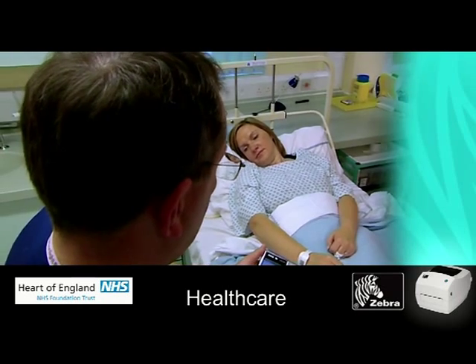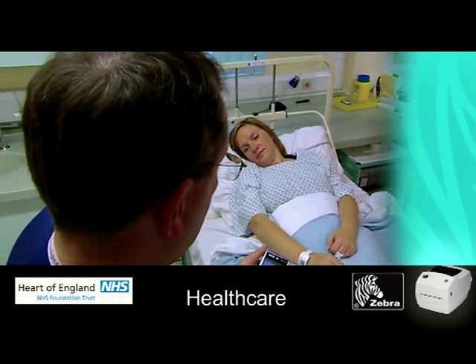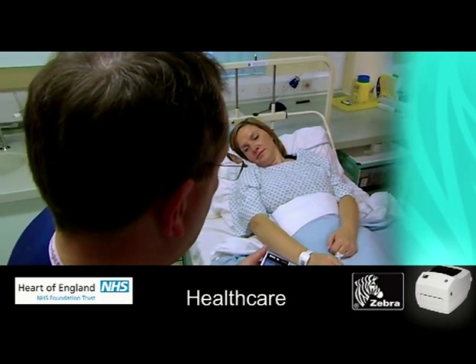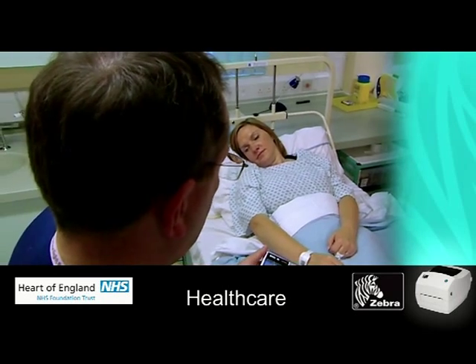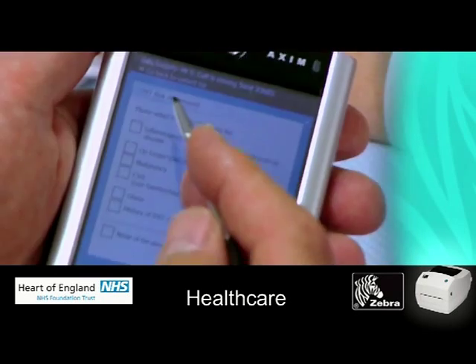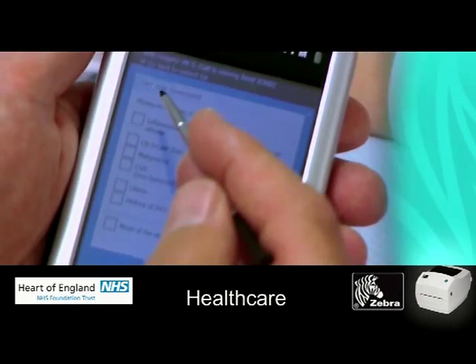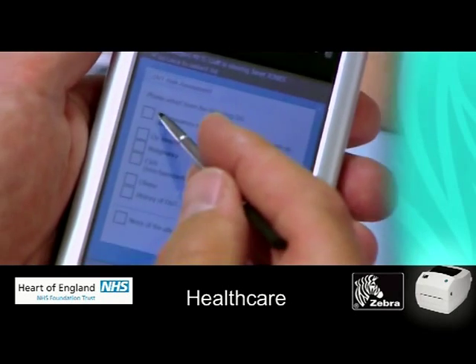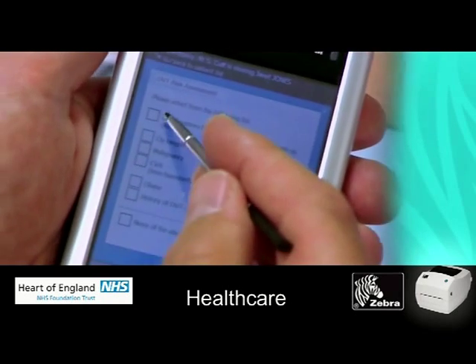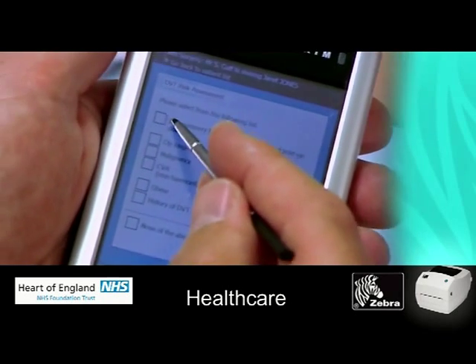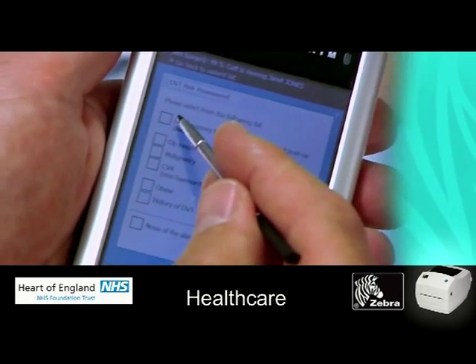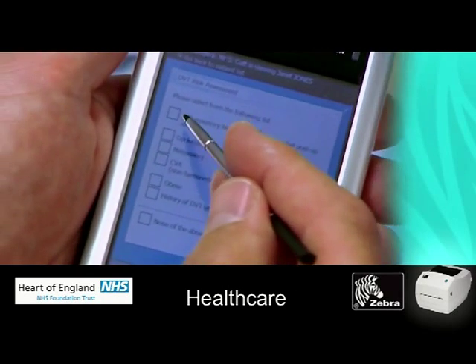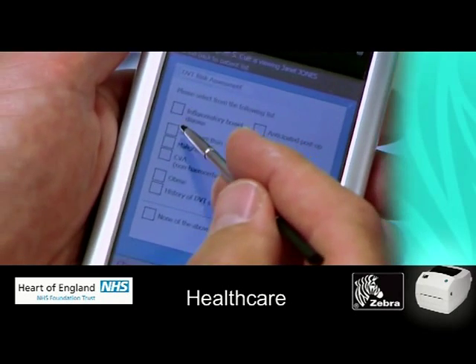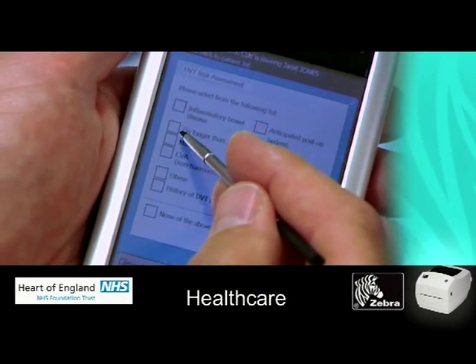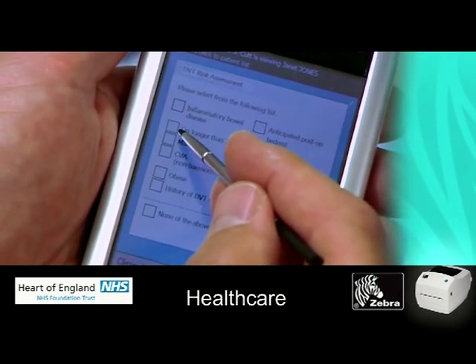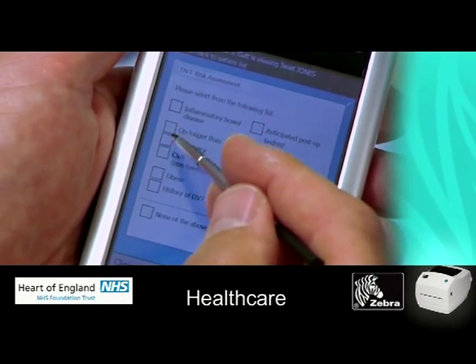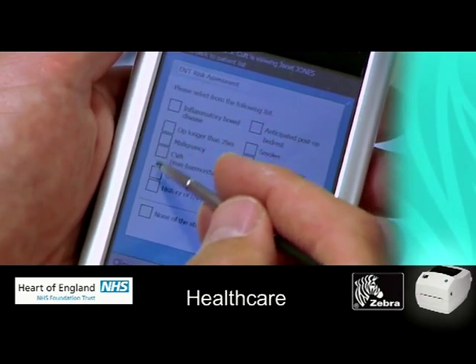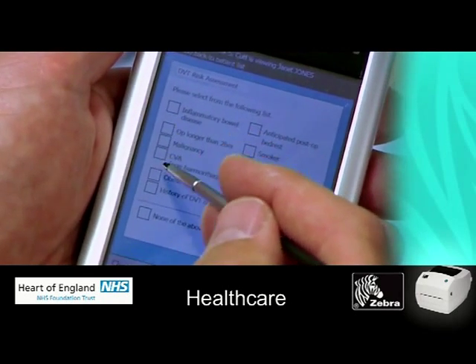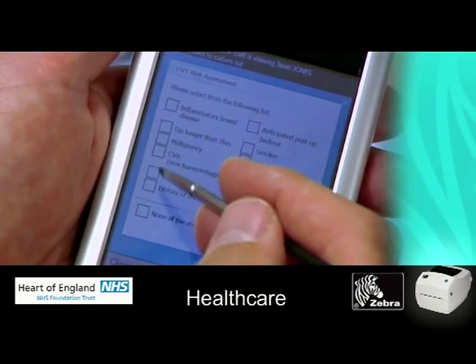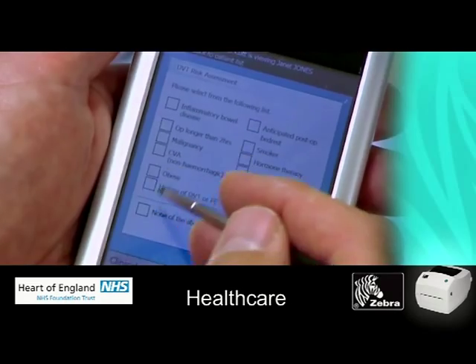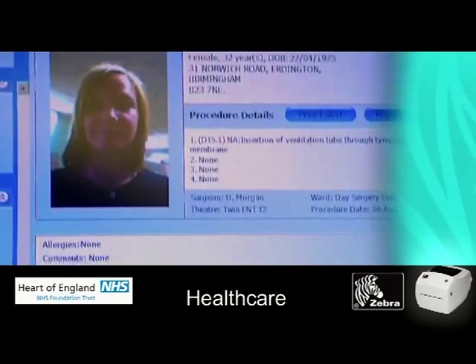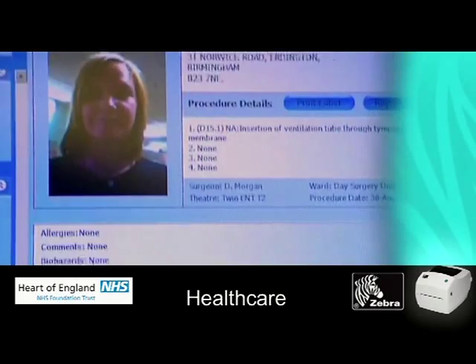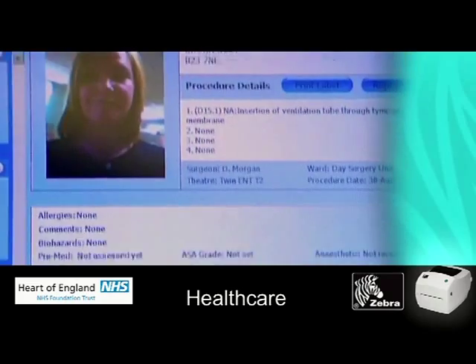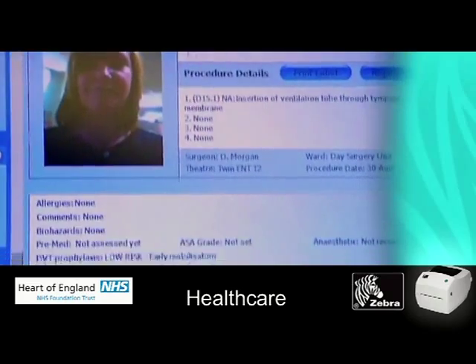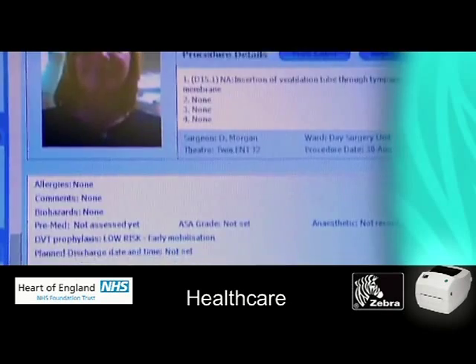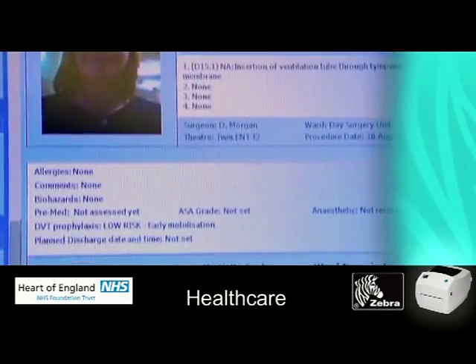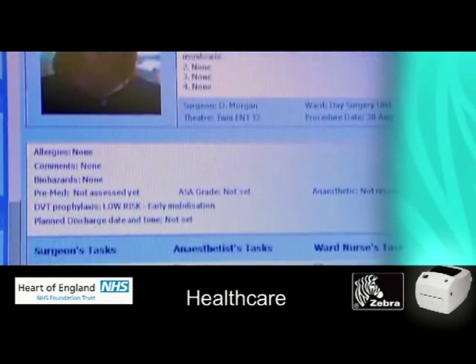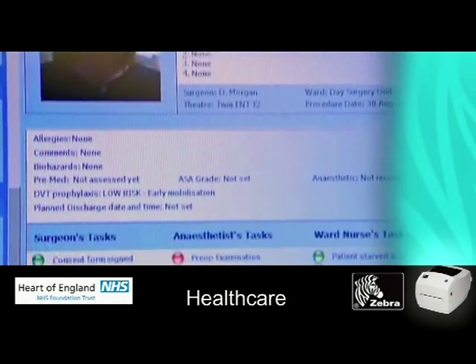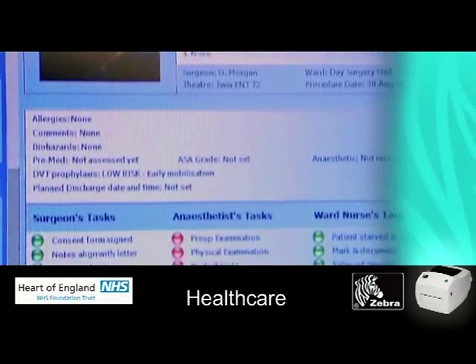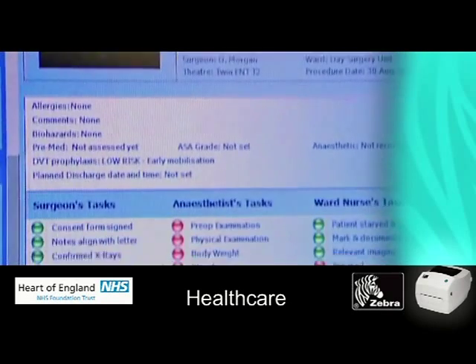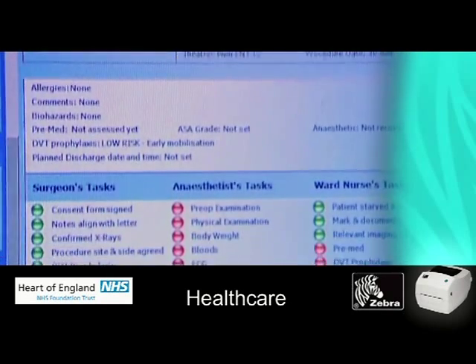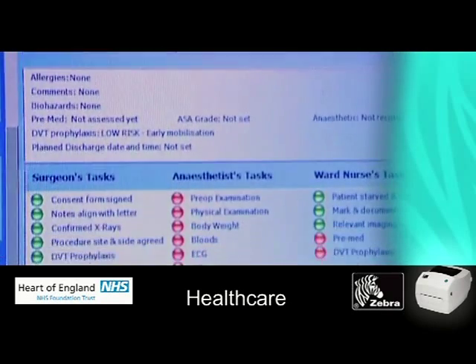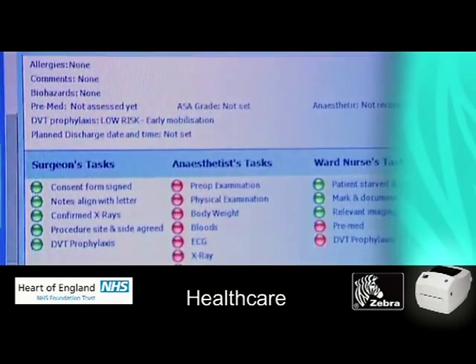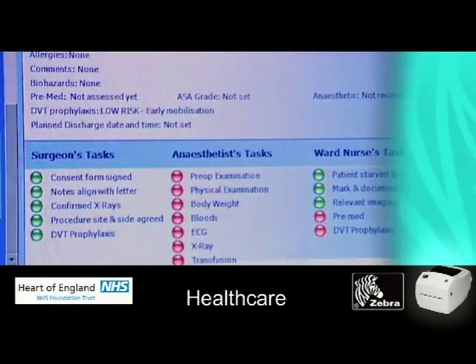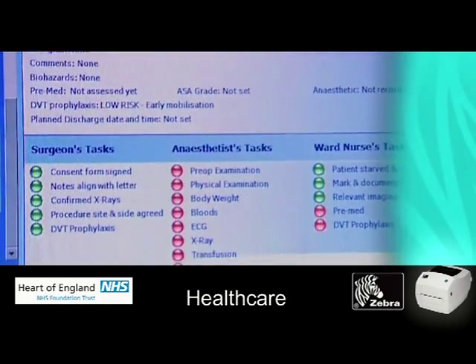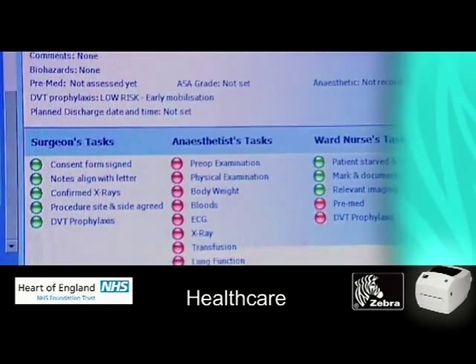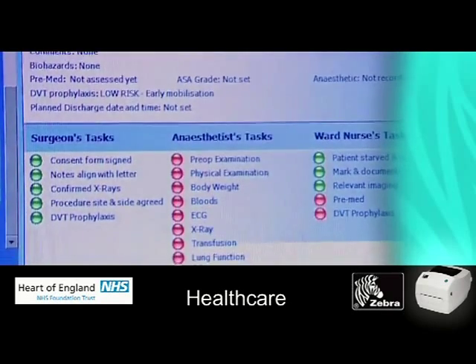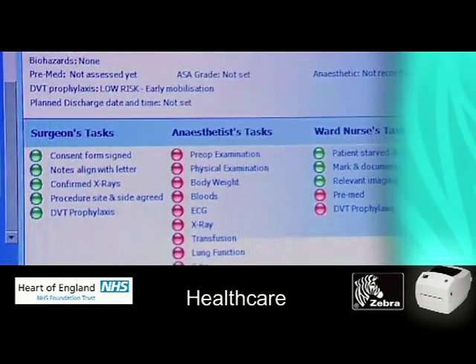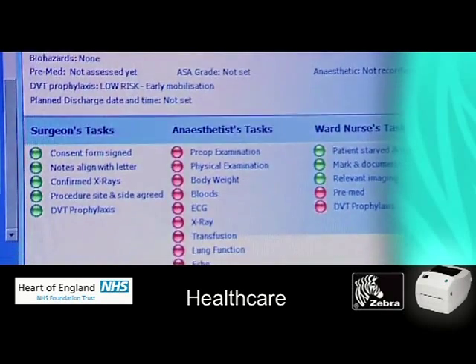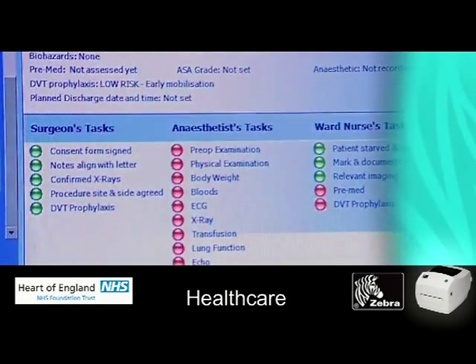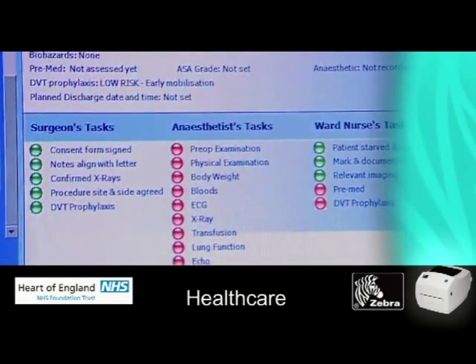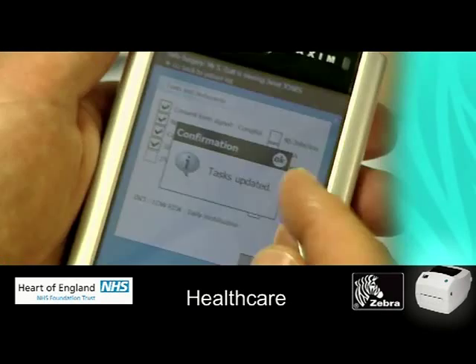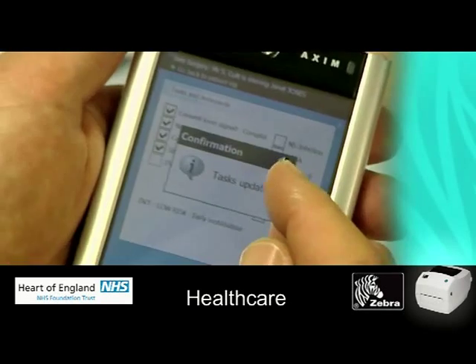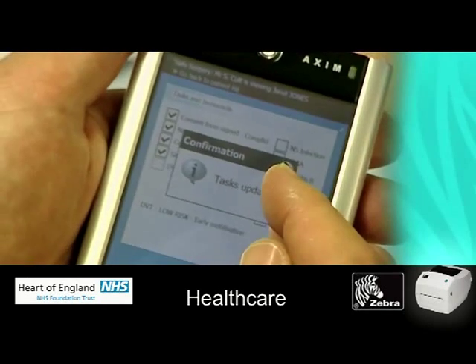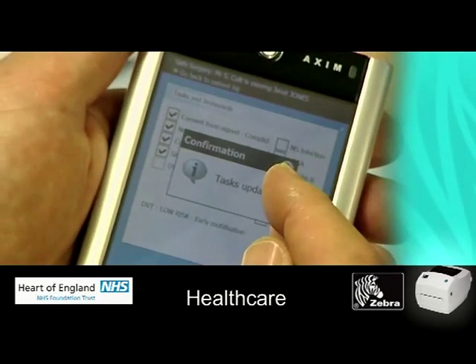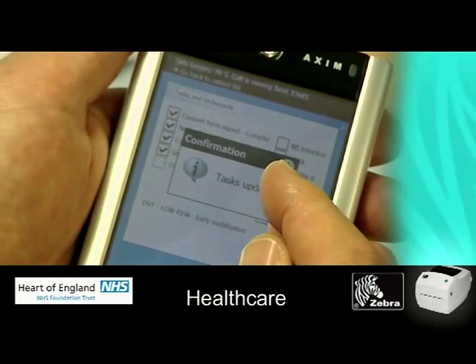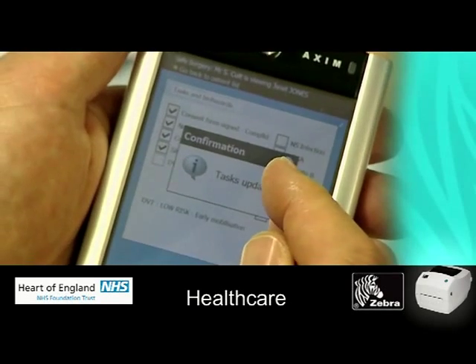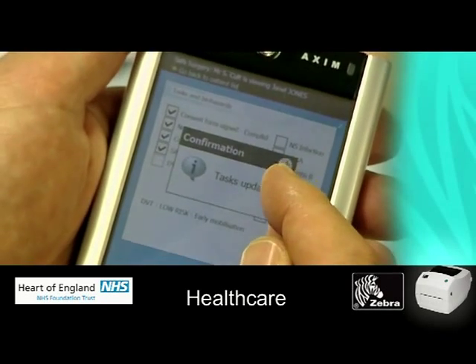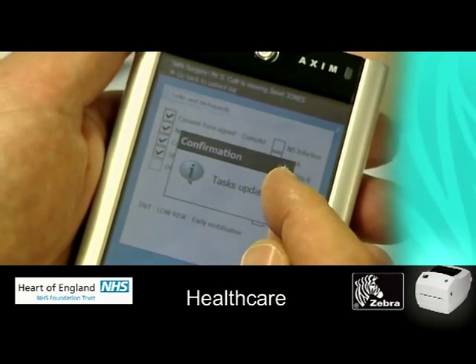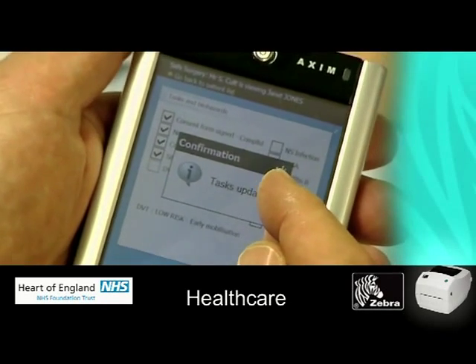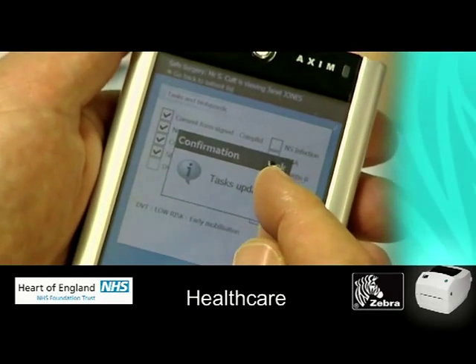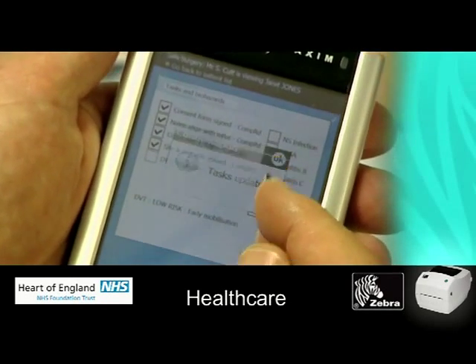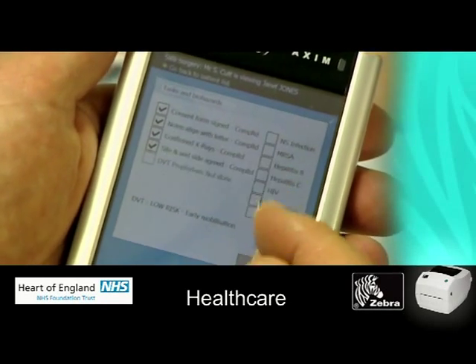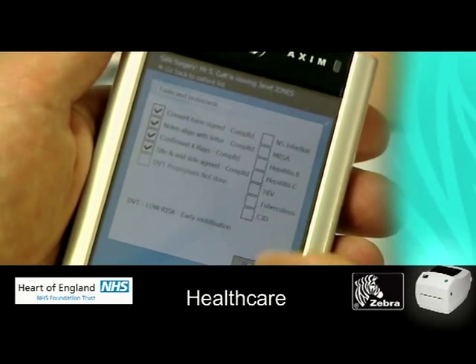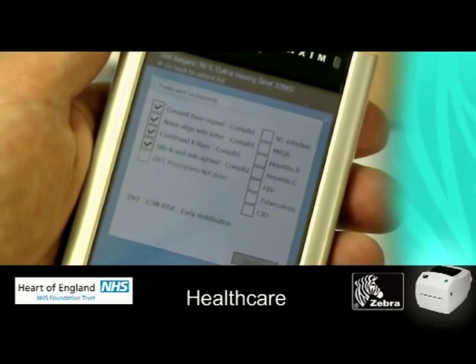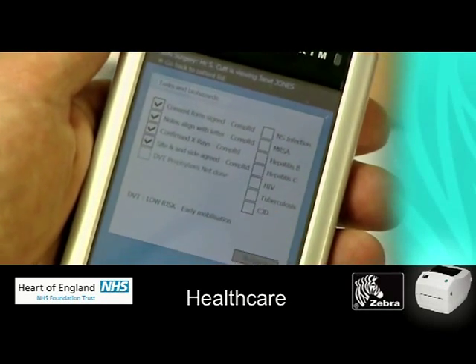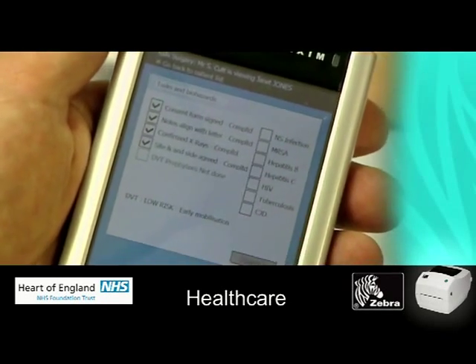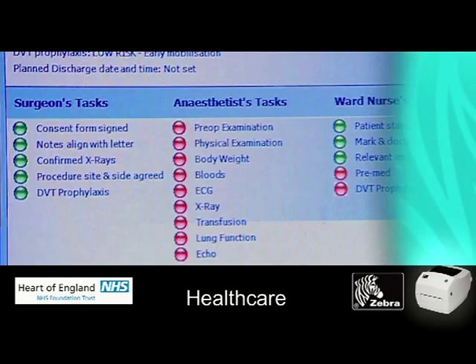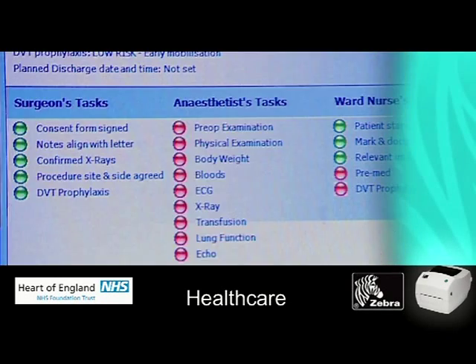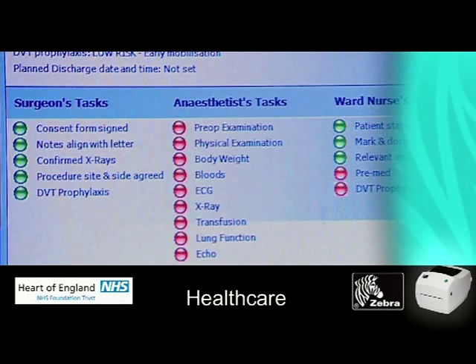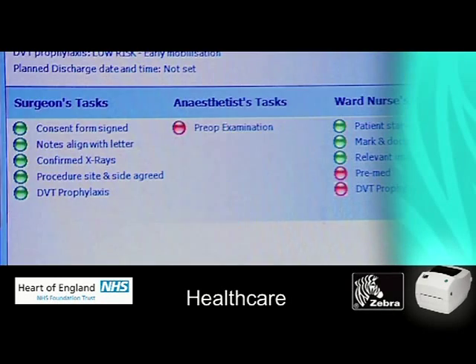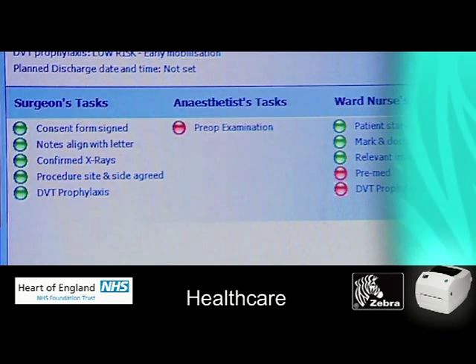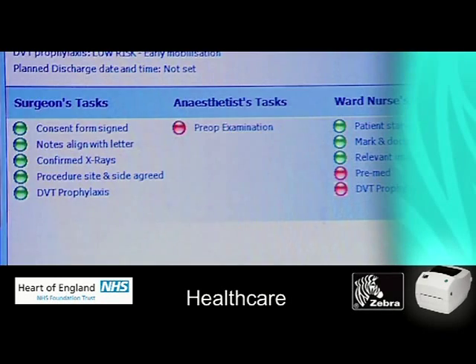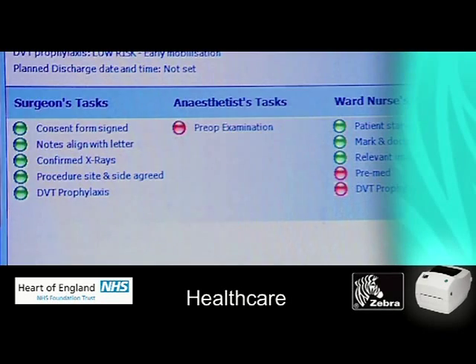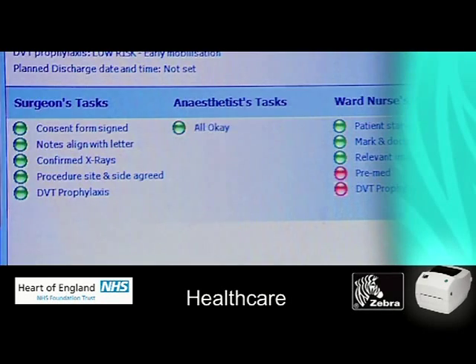The traffic light system that we utilise allows the manual checking system, which we have to do, to be verified electronically.